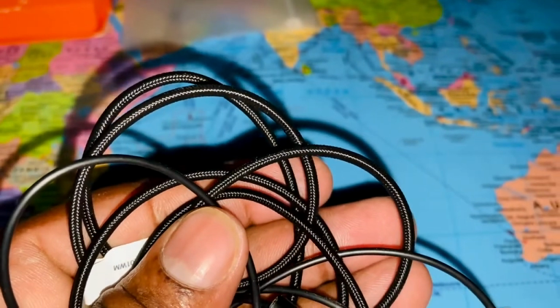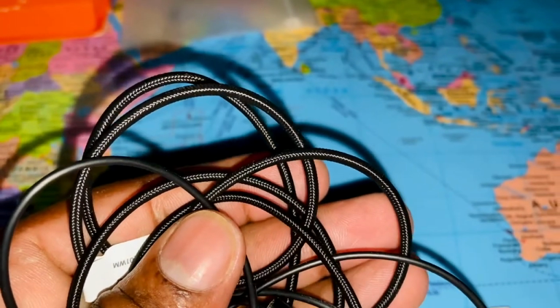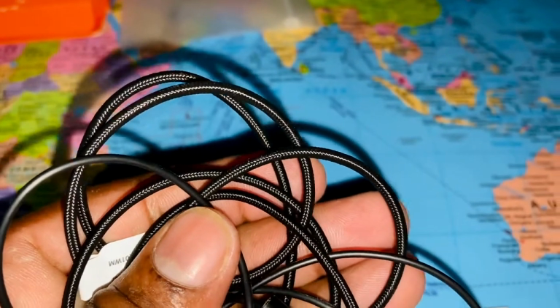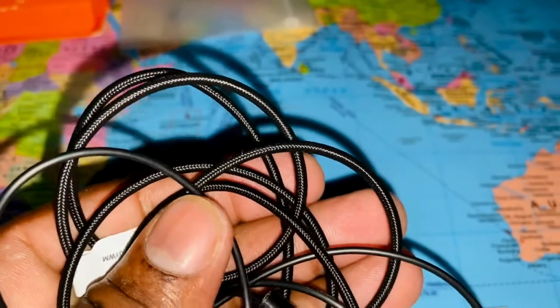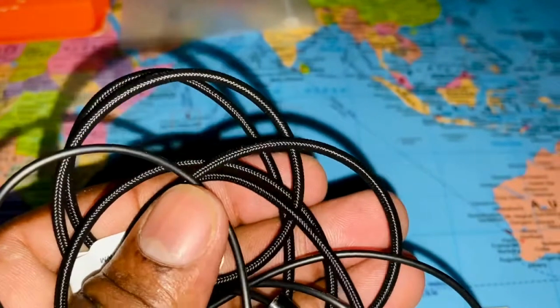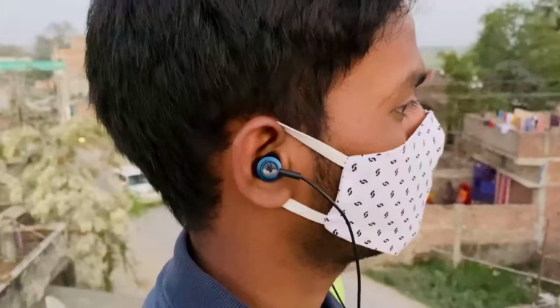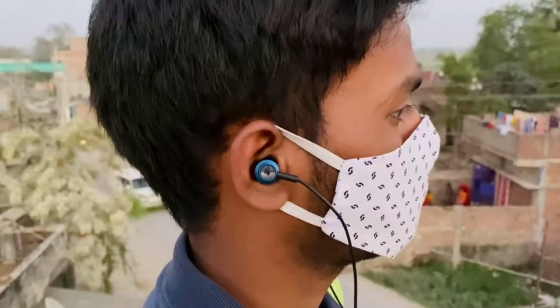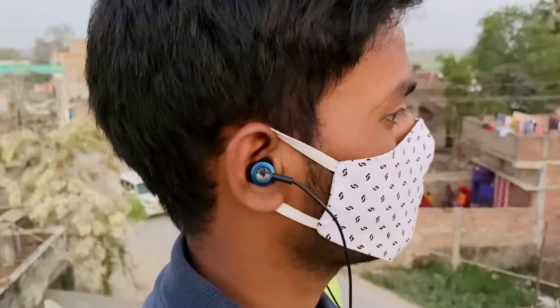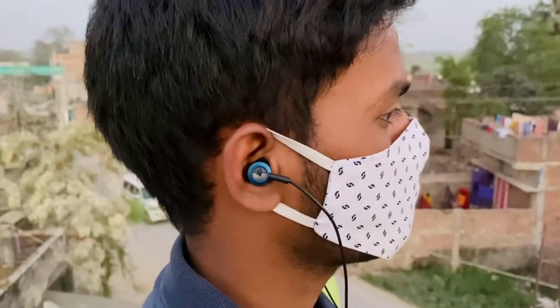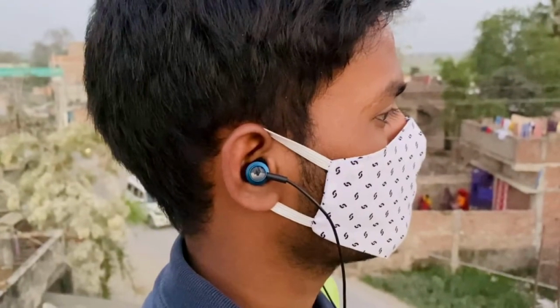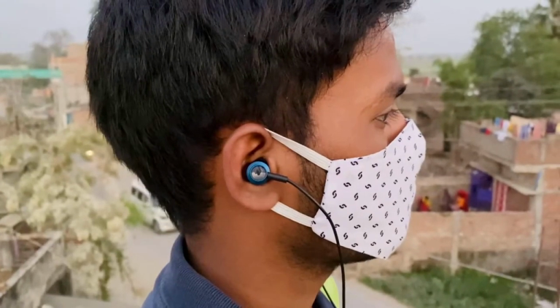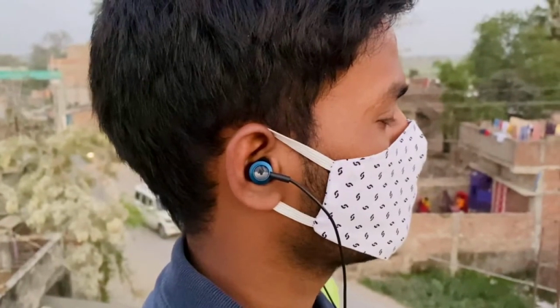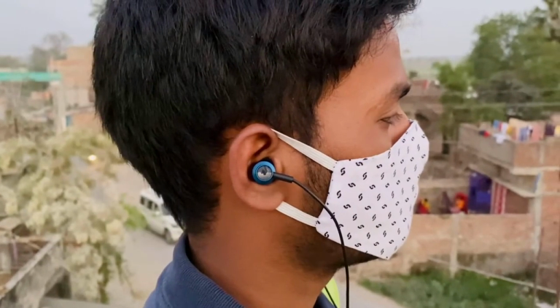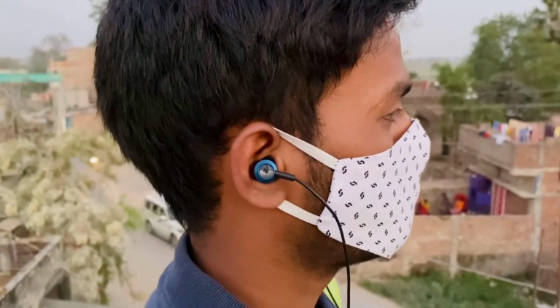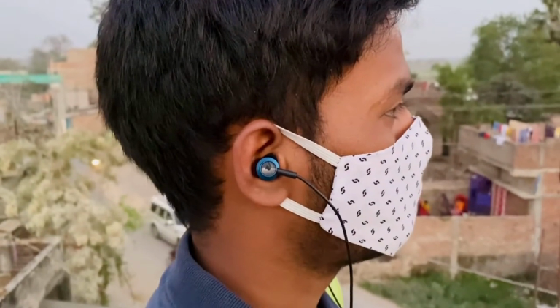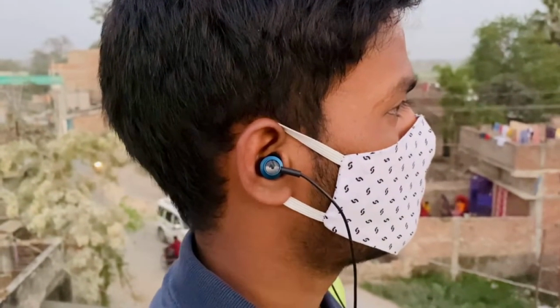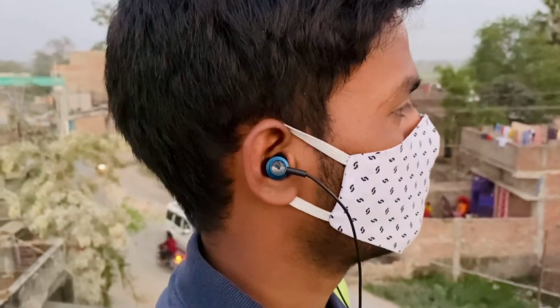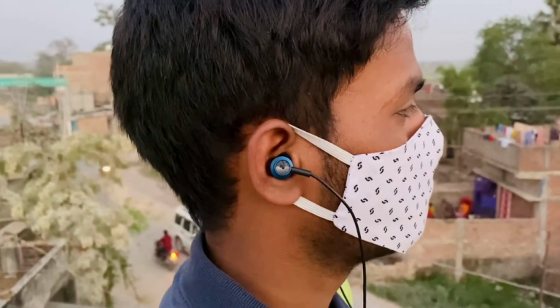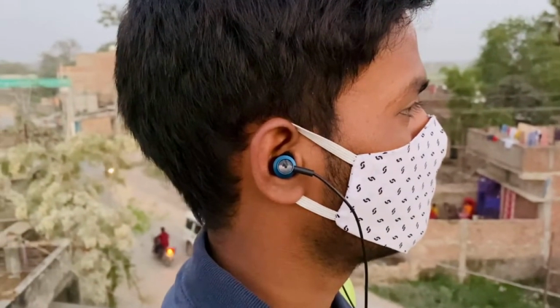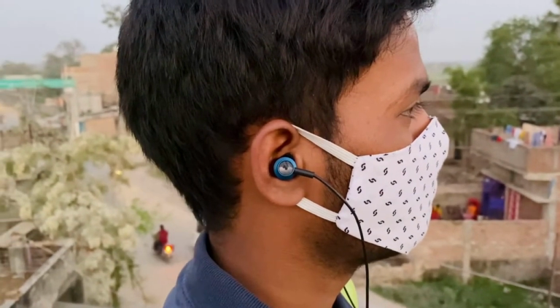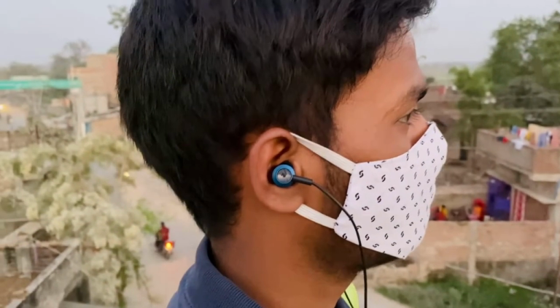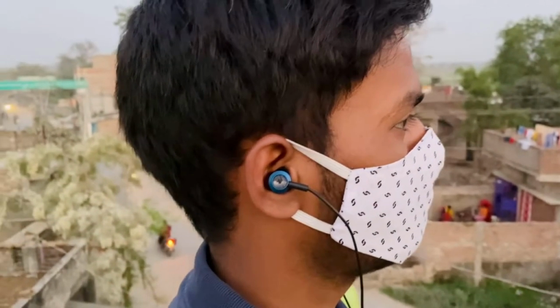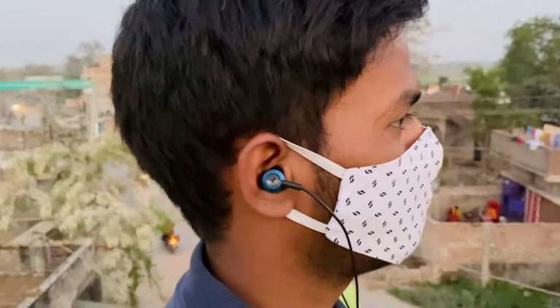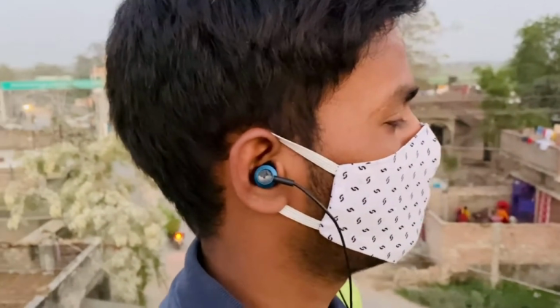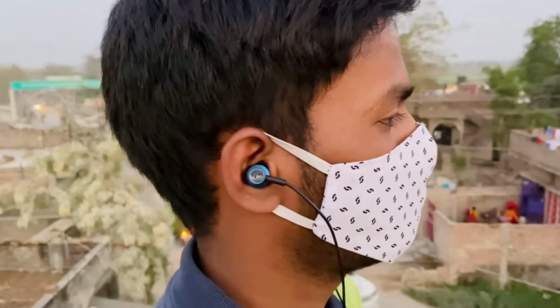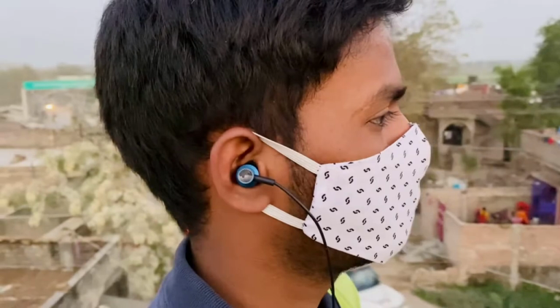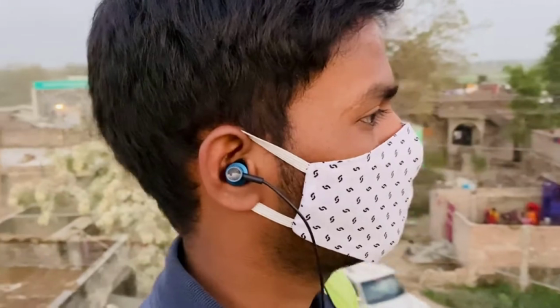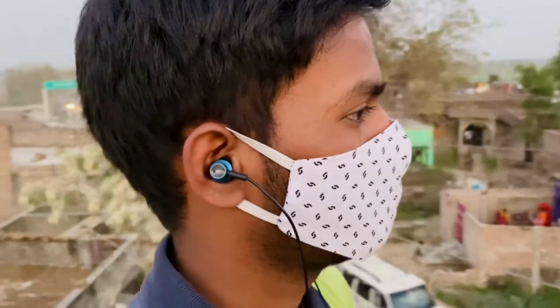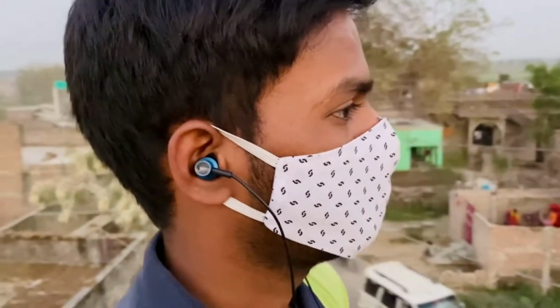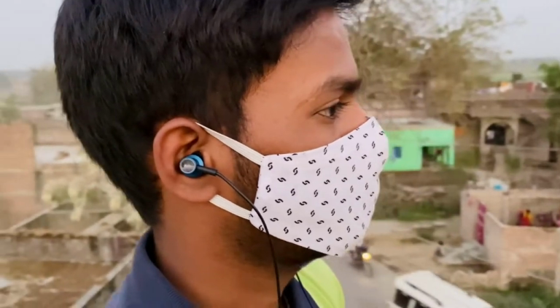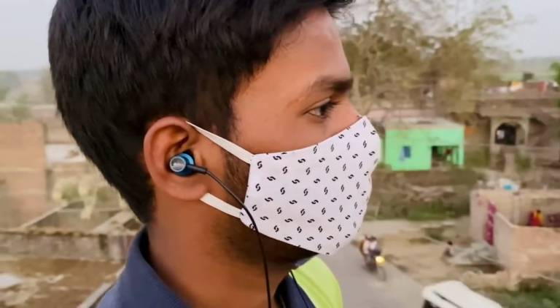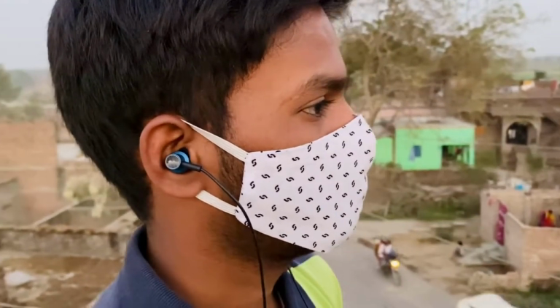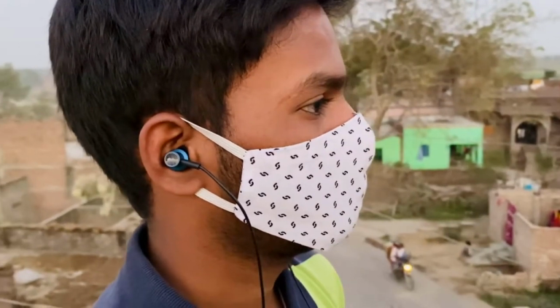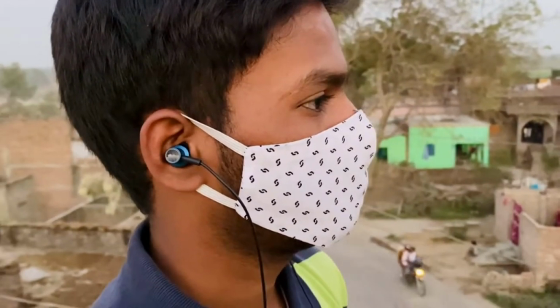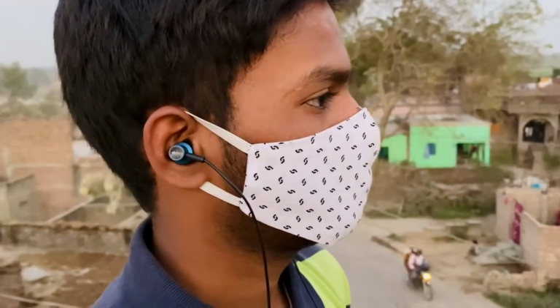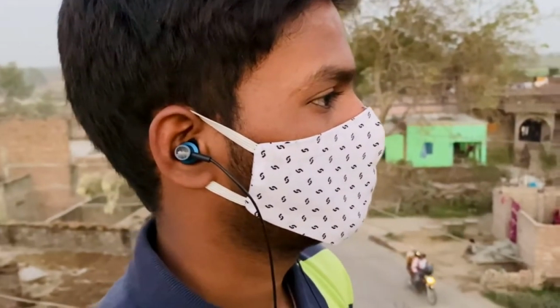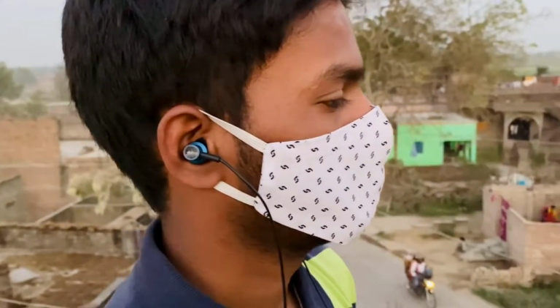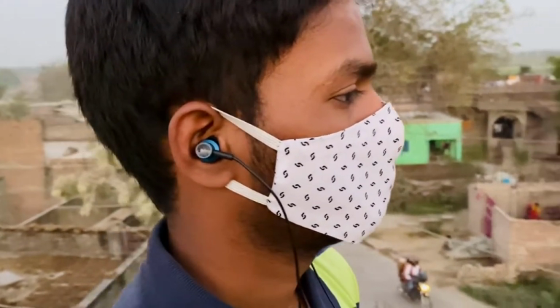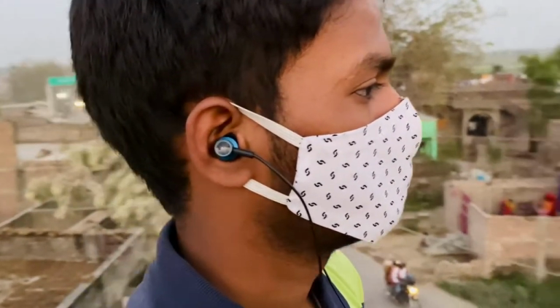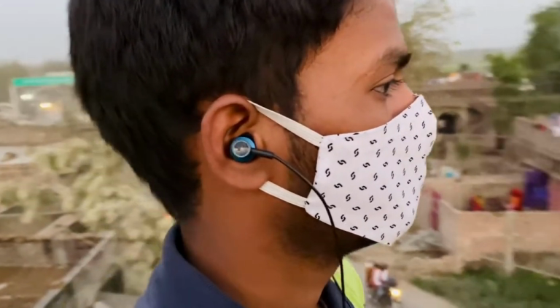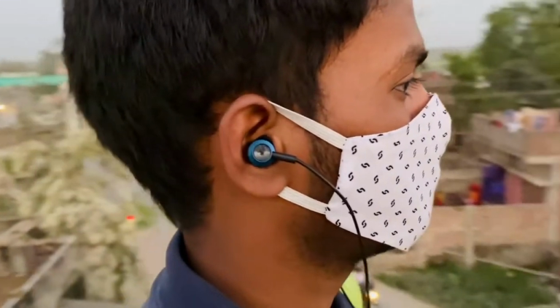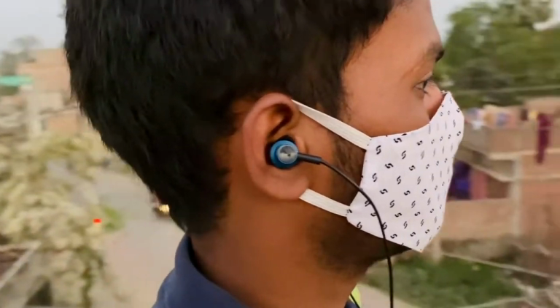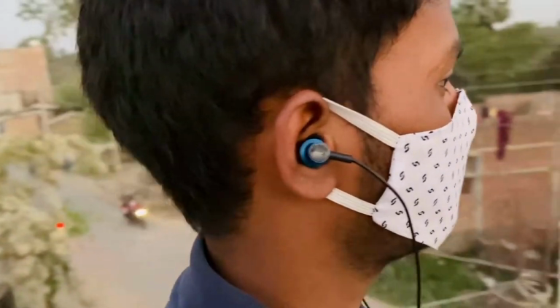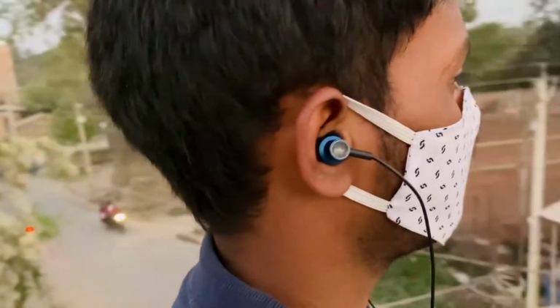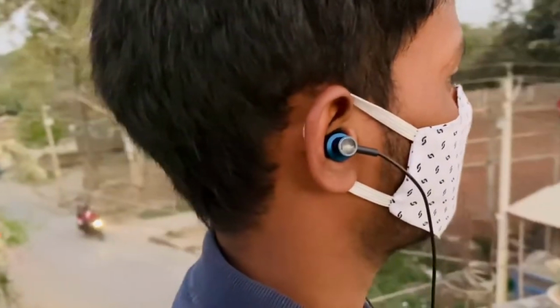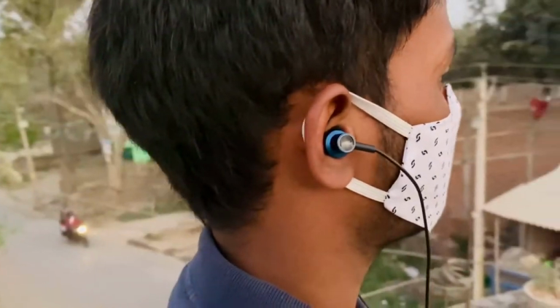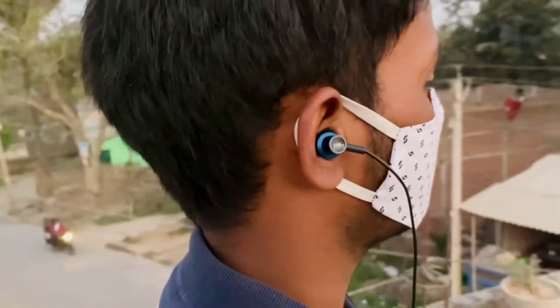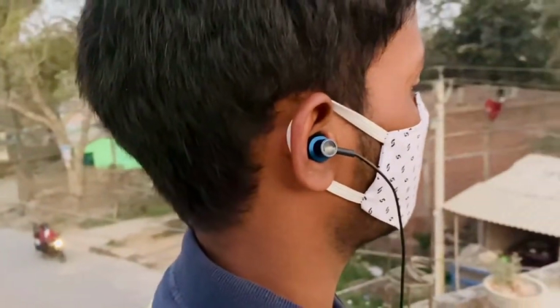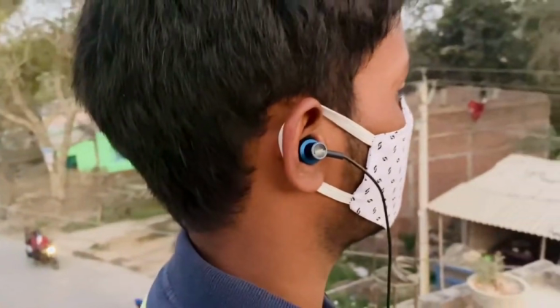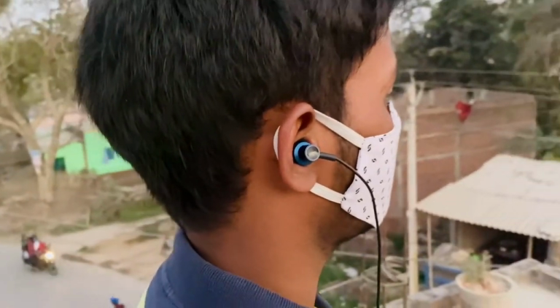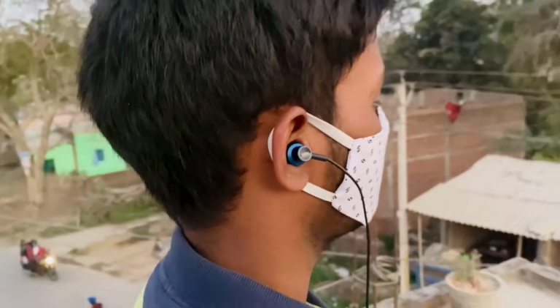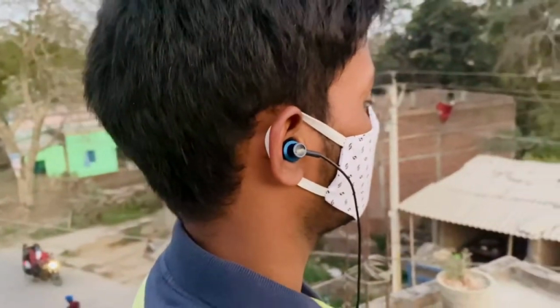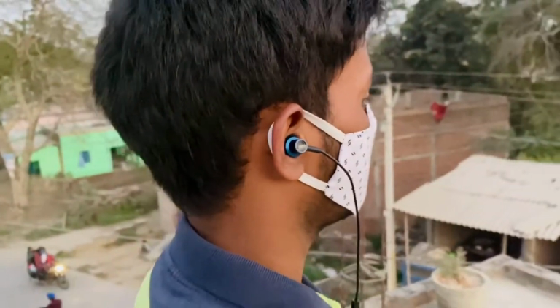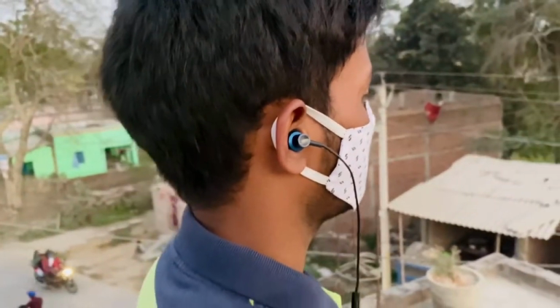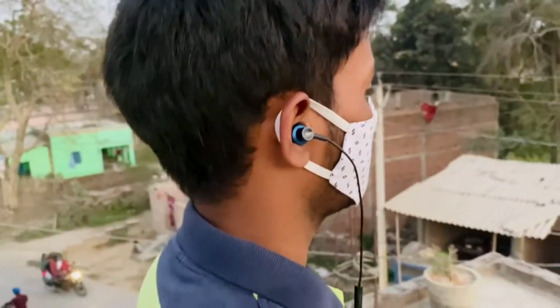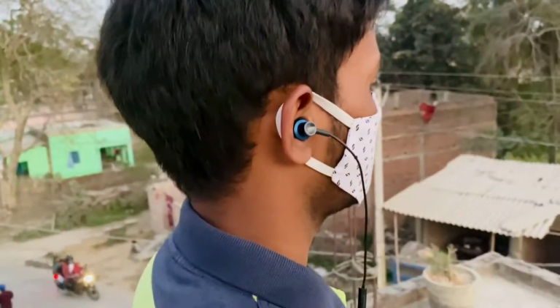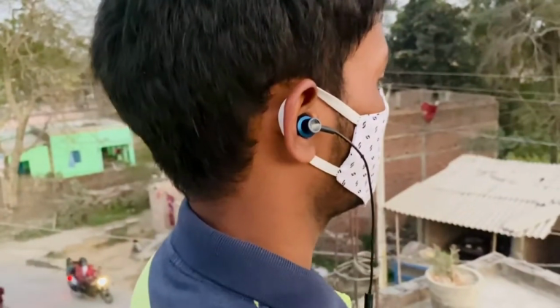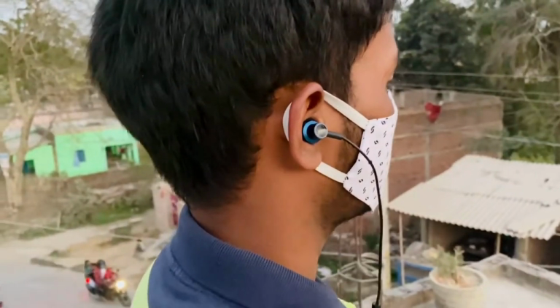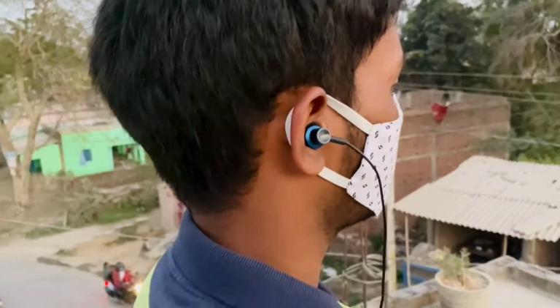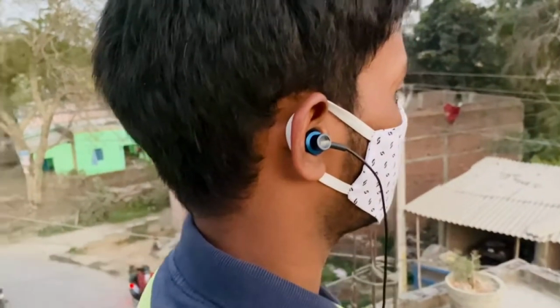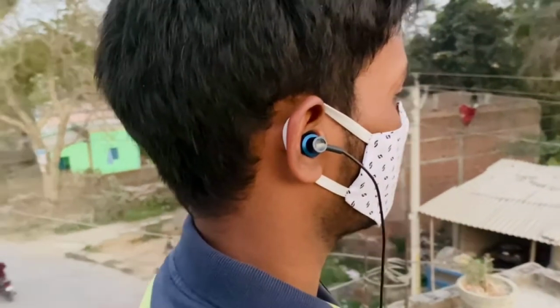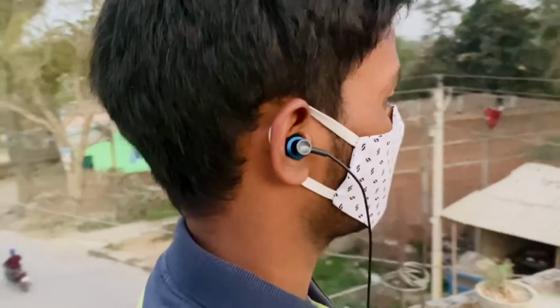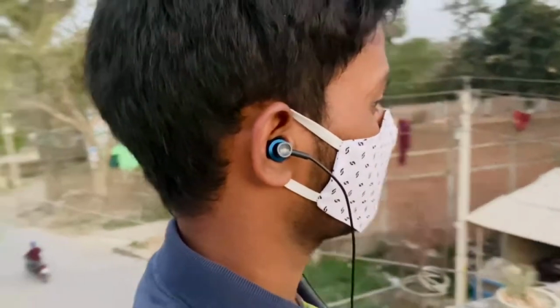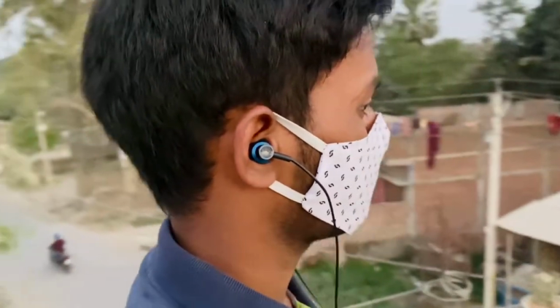In terms of fitting, these earphones fit easily and comfortably. You can use them for long periods without any major discomfort, which is another positive aspect of the Mi Dual Drivers in-ear earphones.